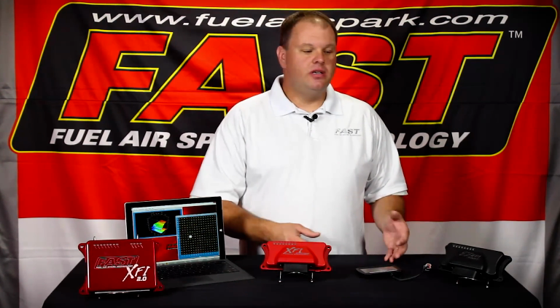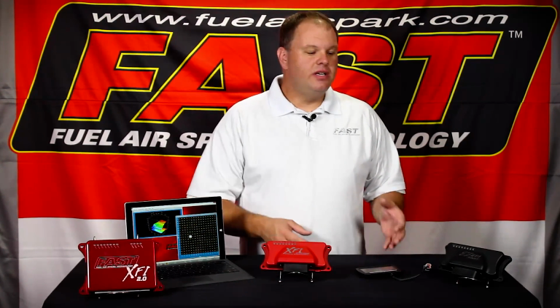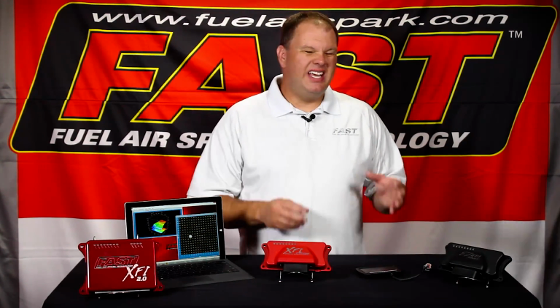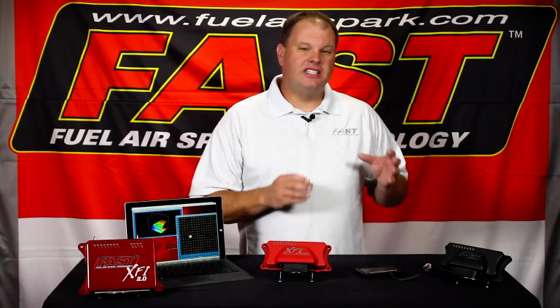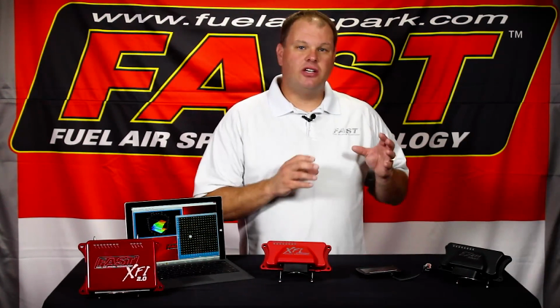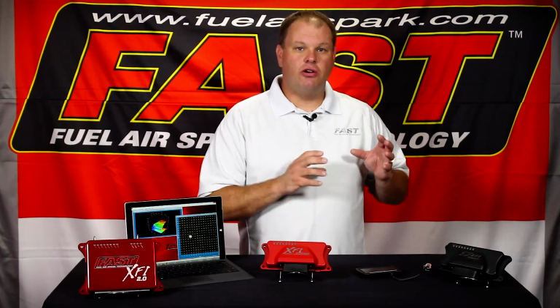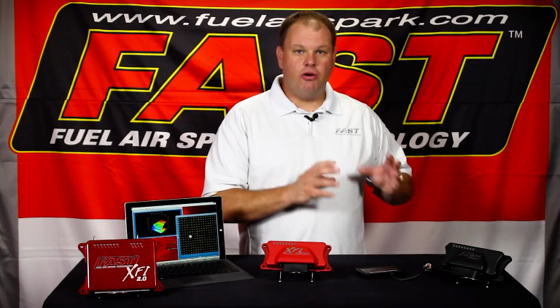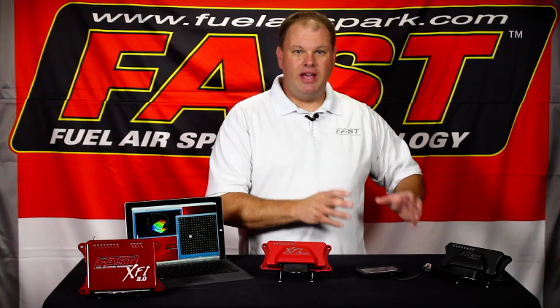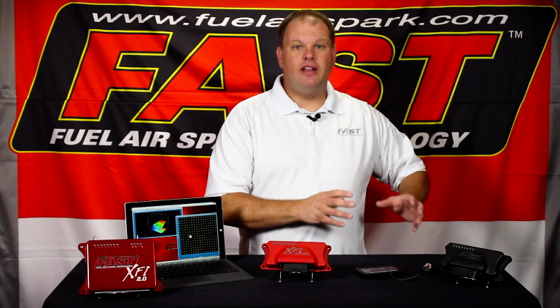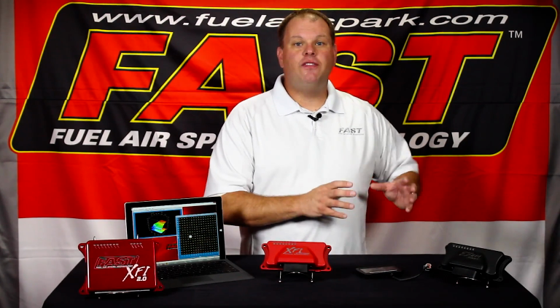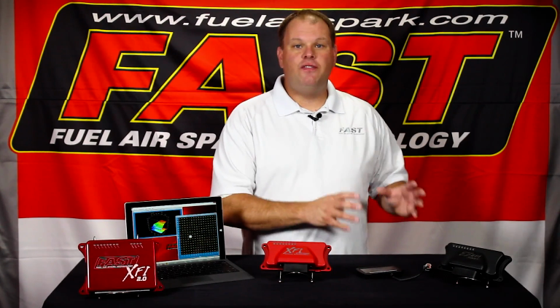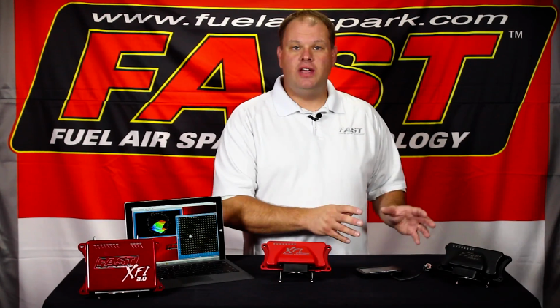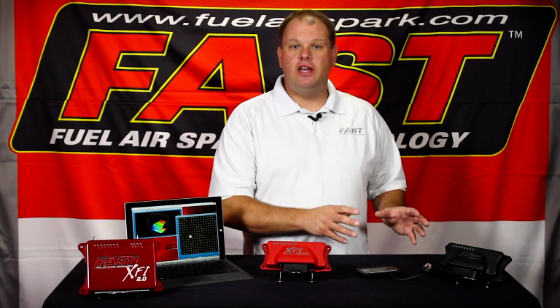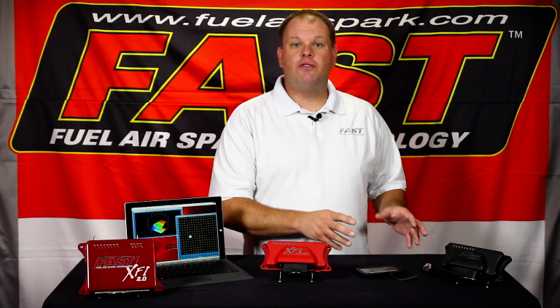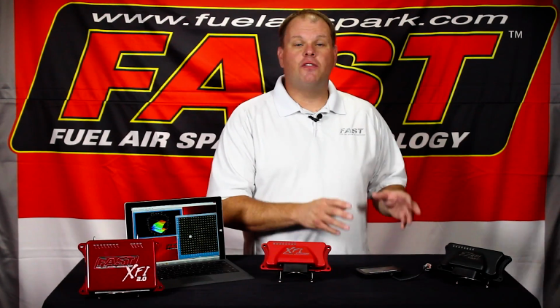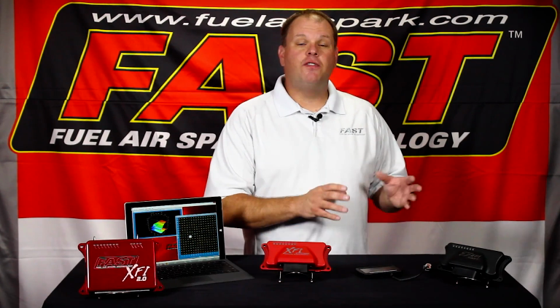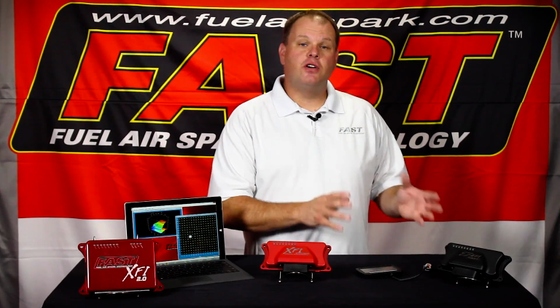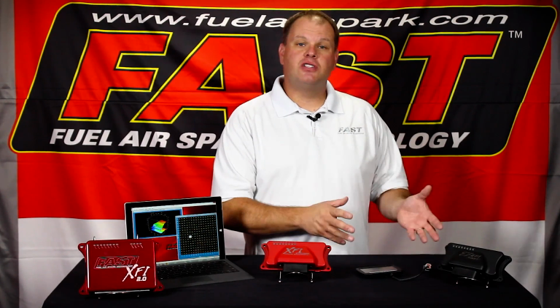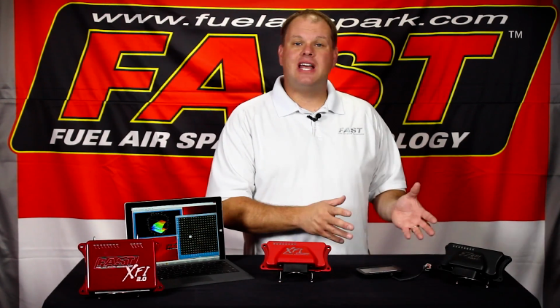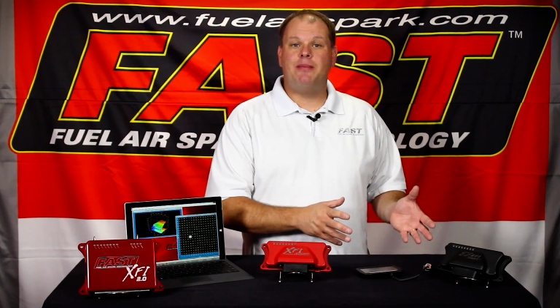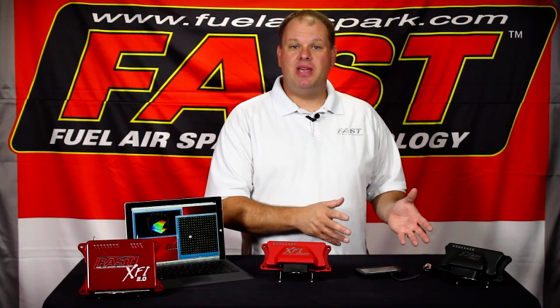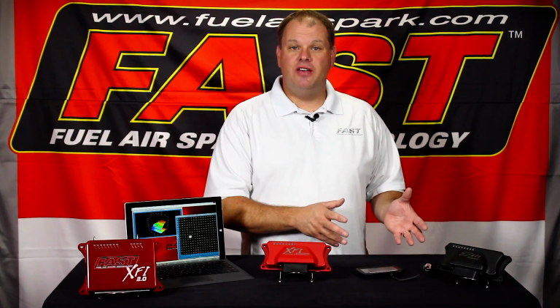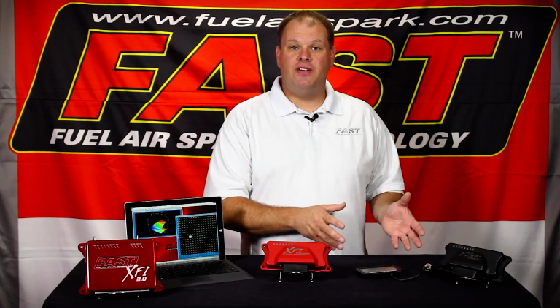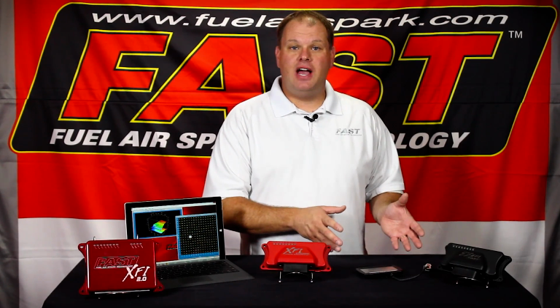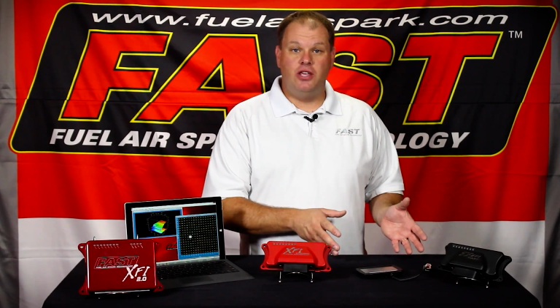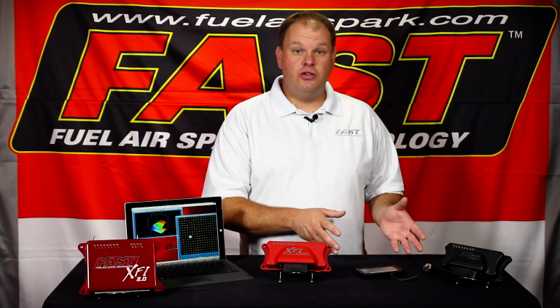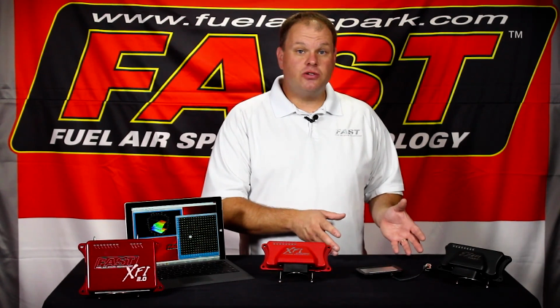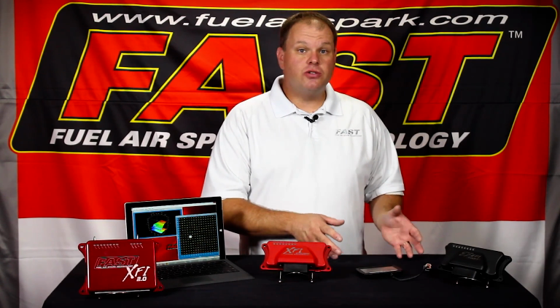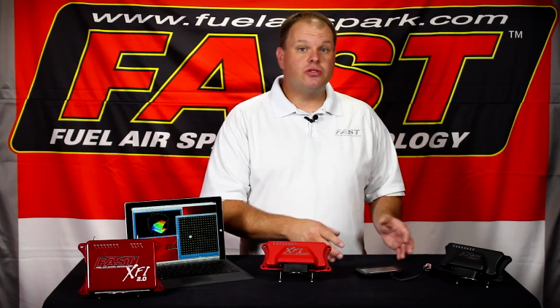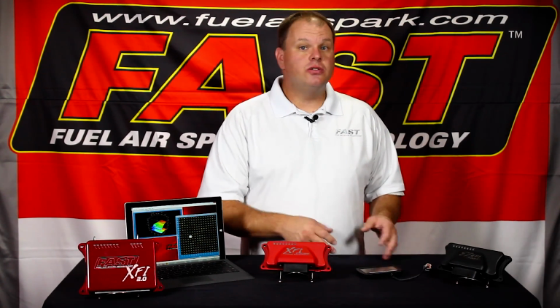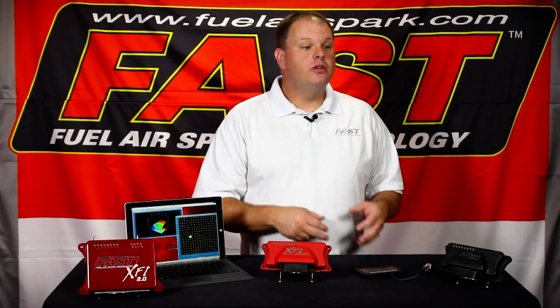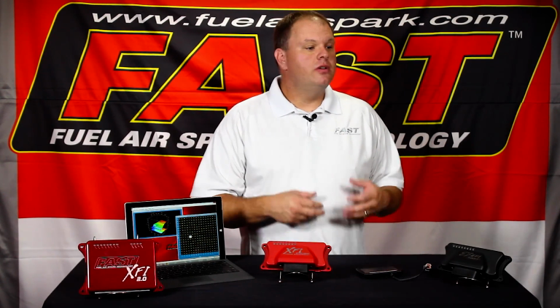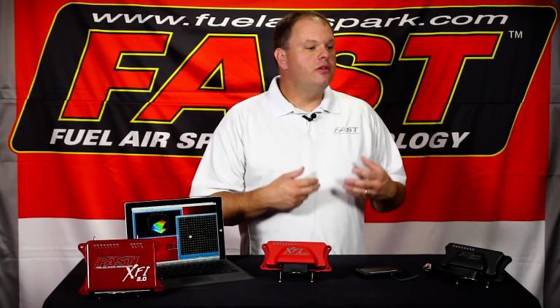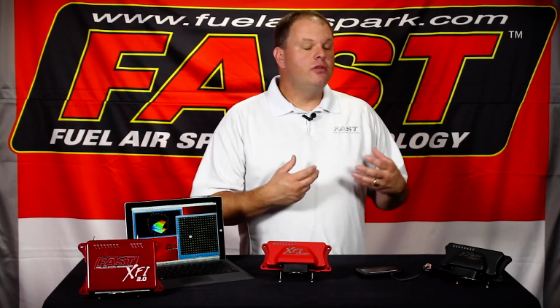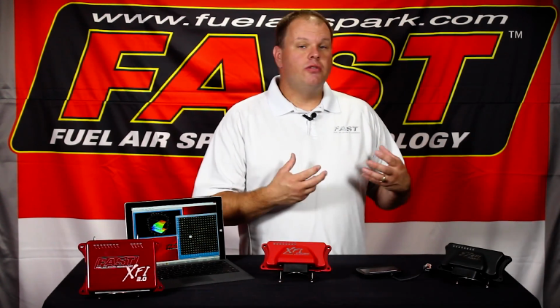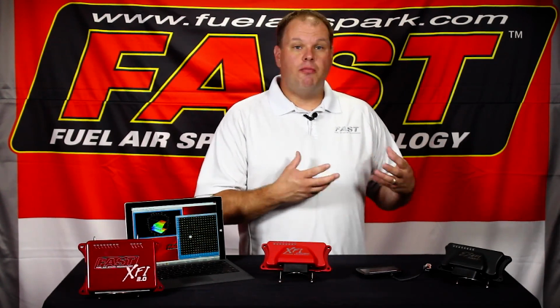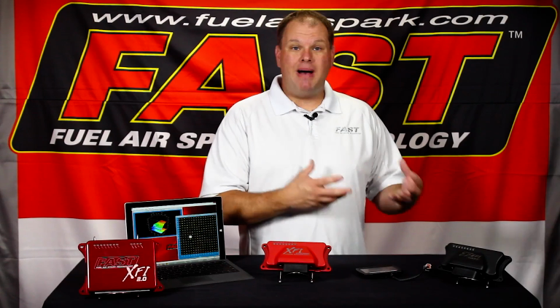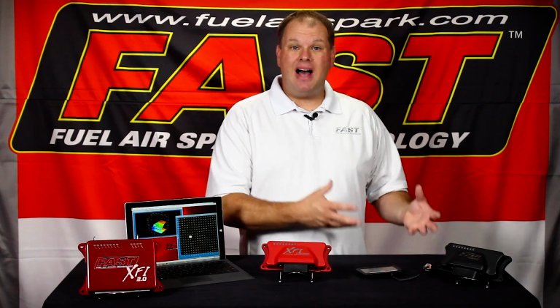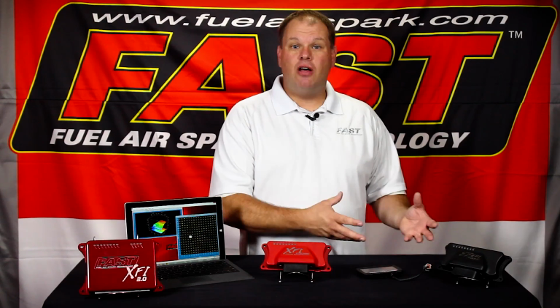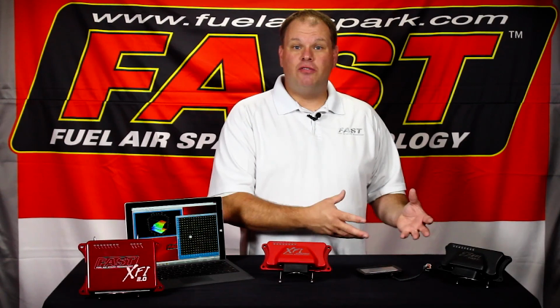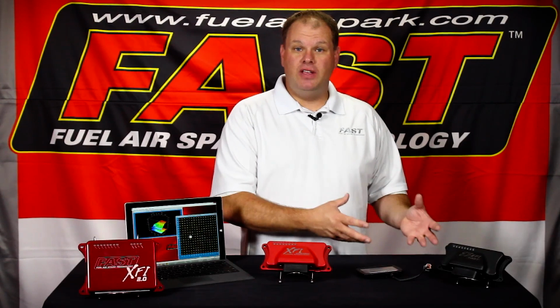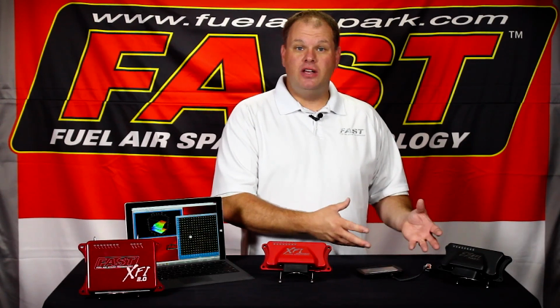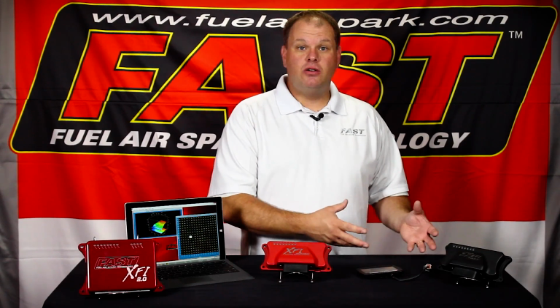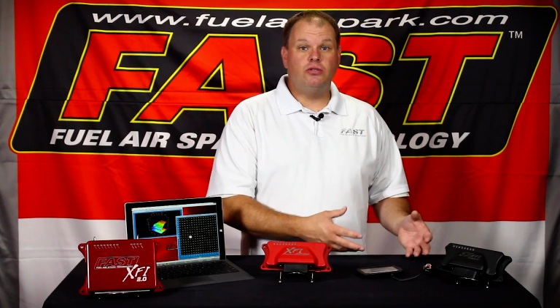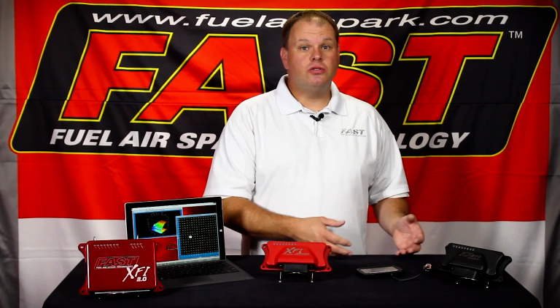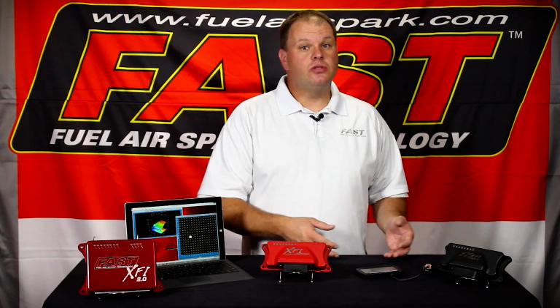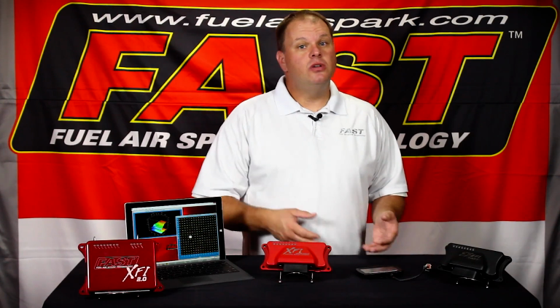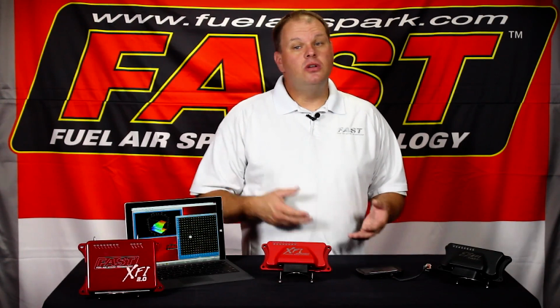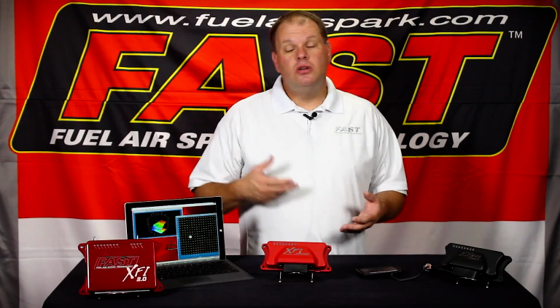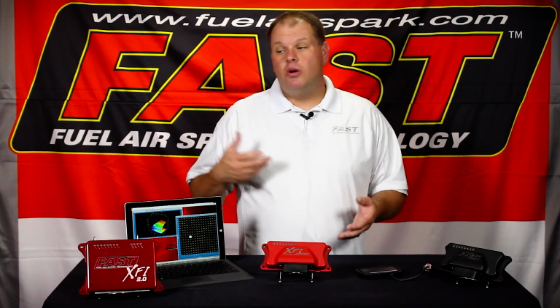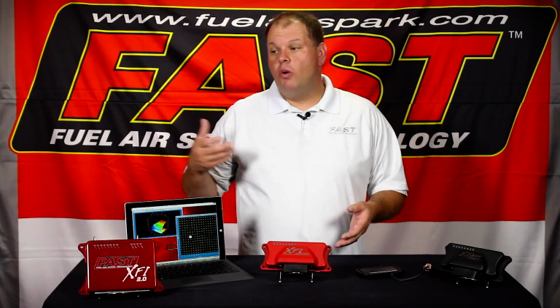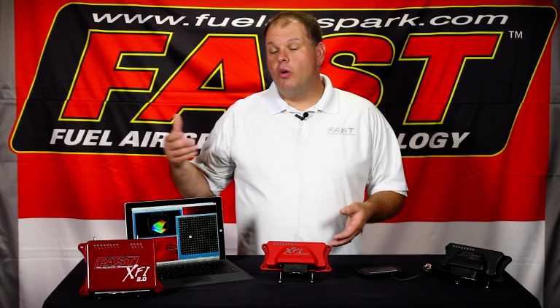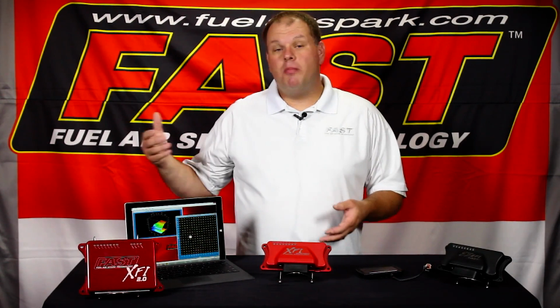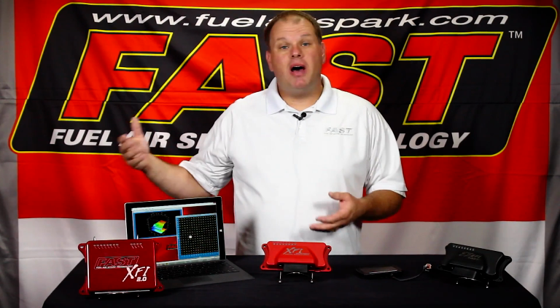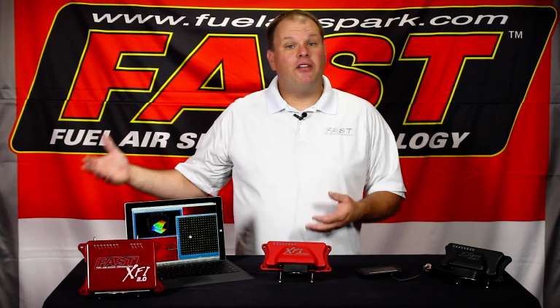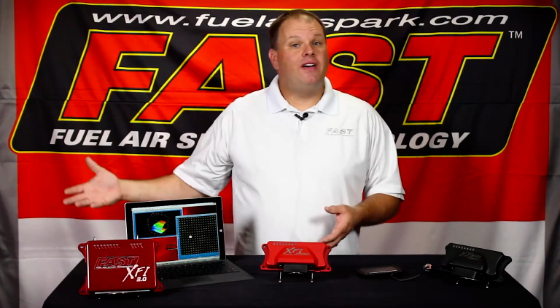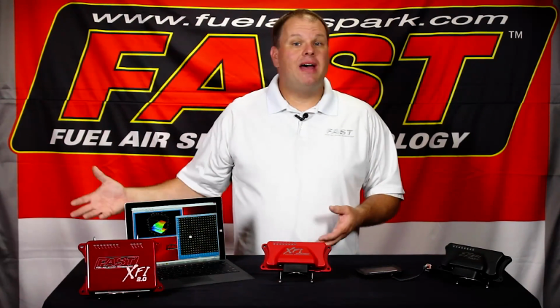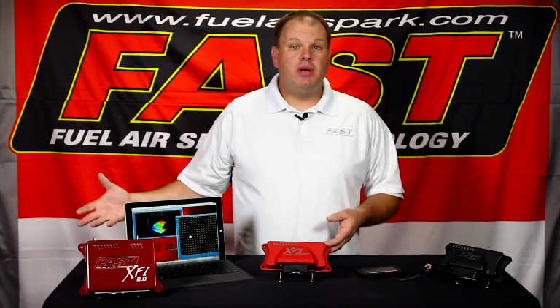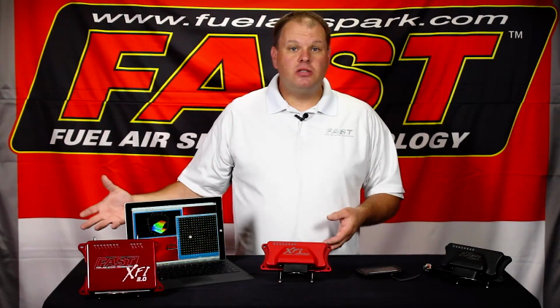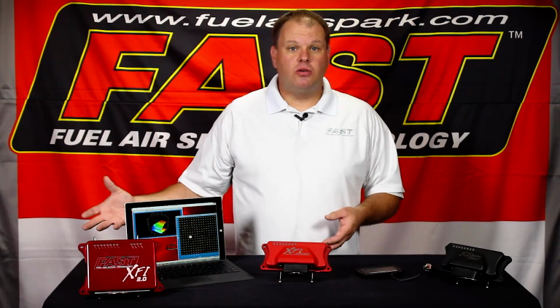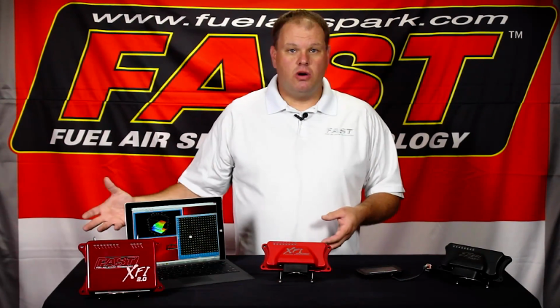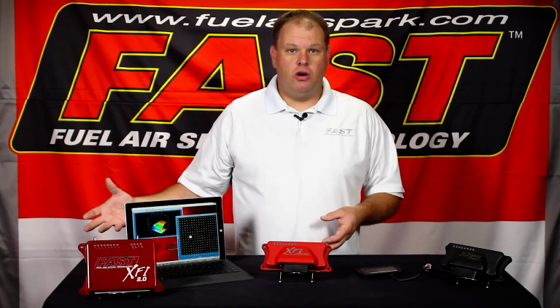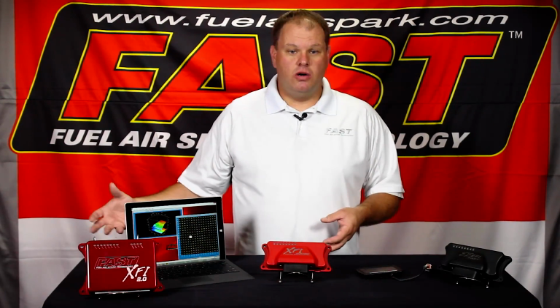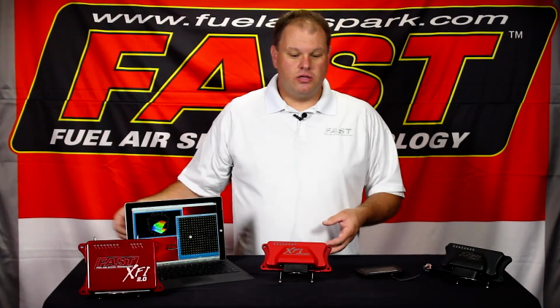It's a great fit for first-time EFI users, mild vehicles, or modified muscle cars.